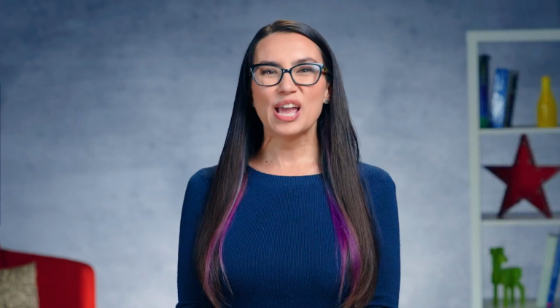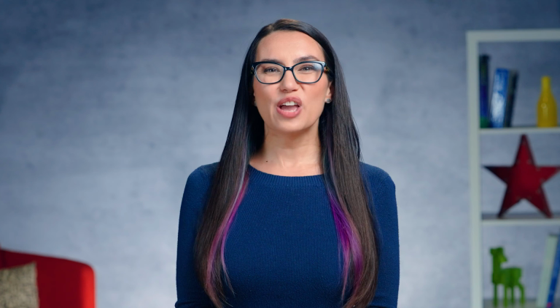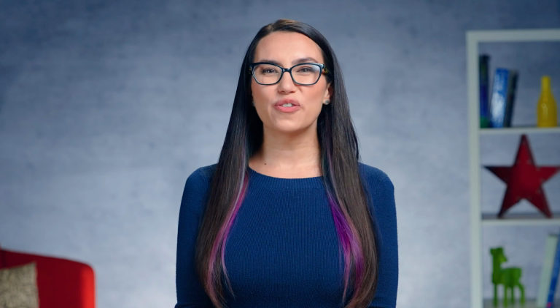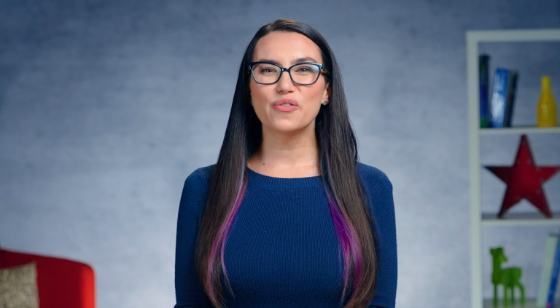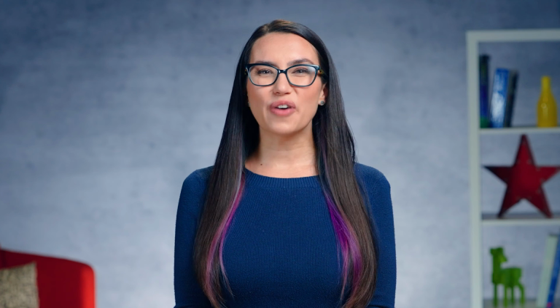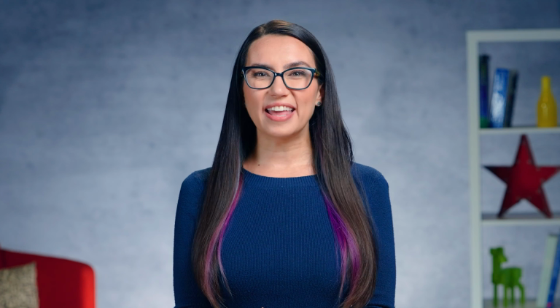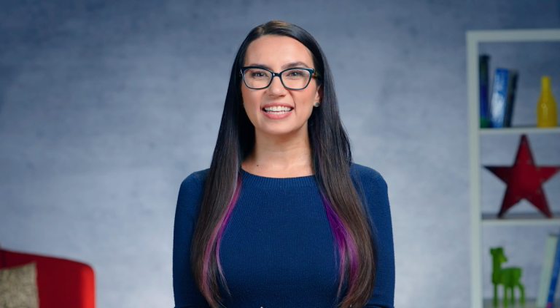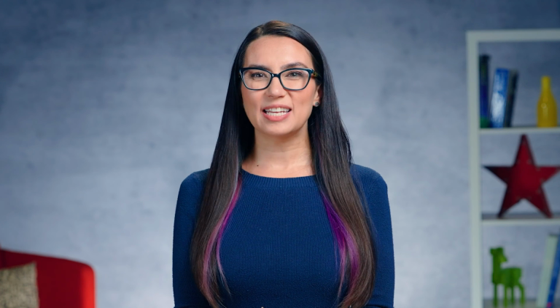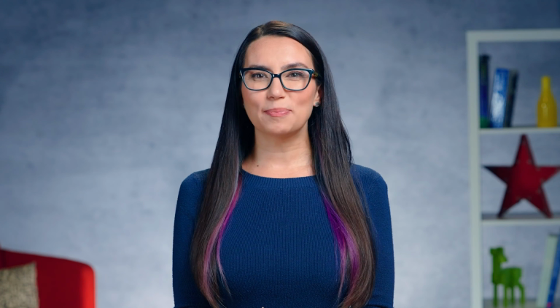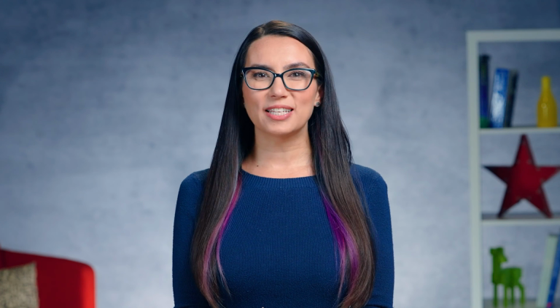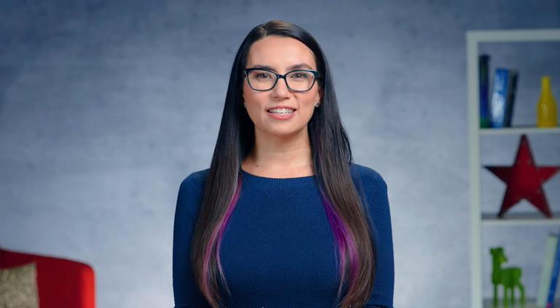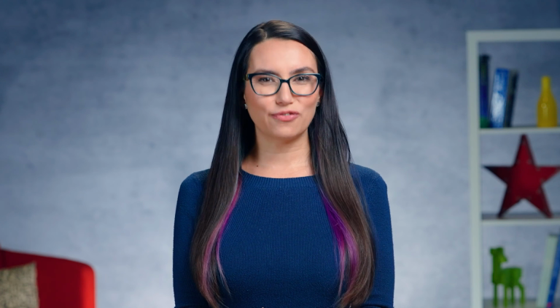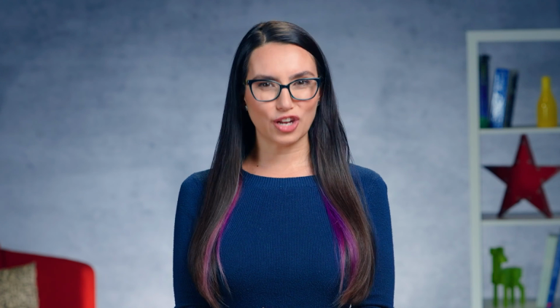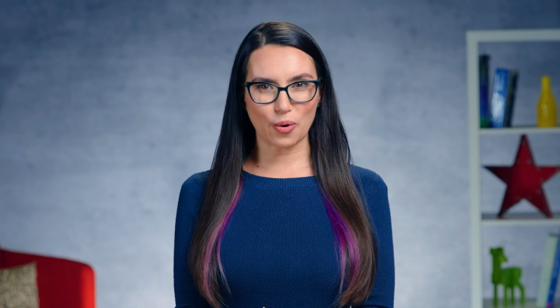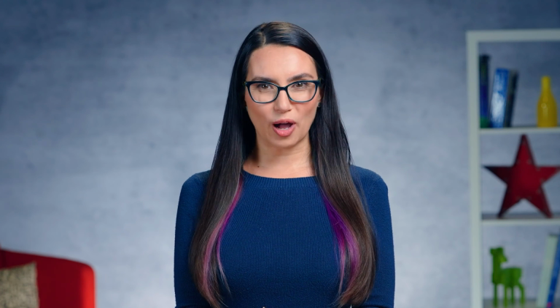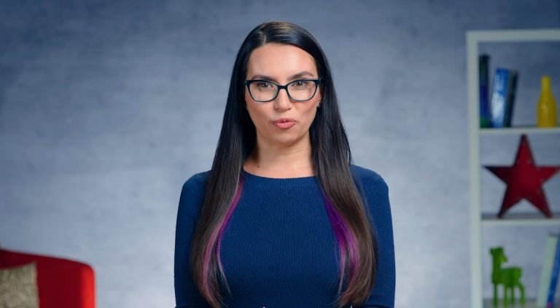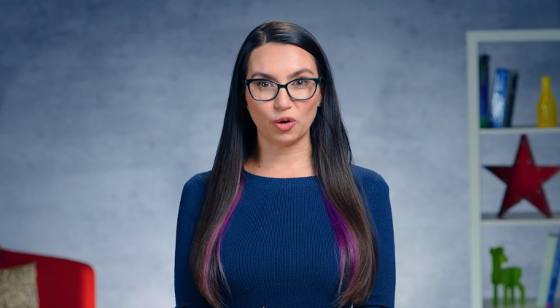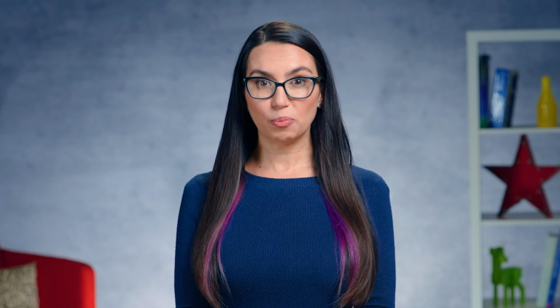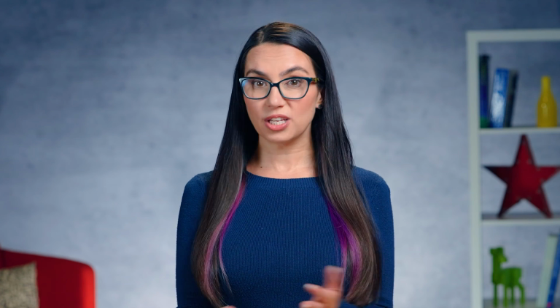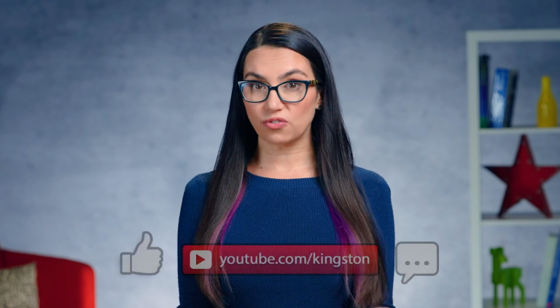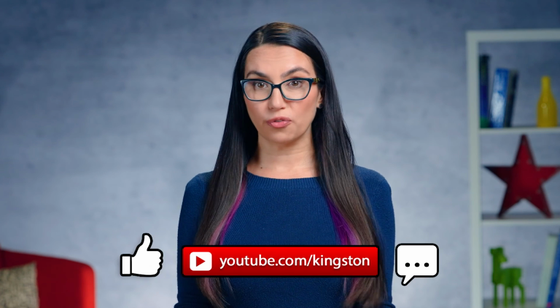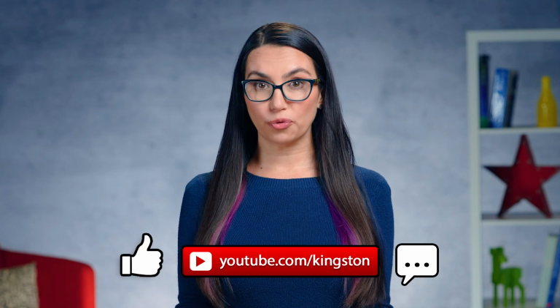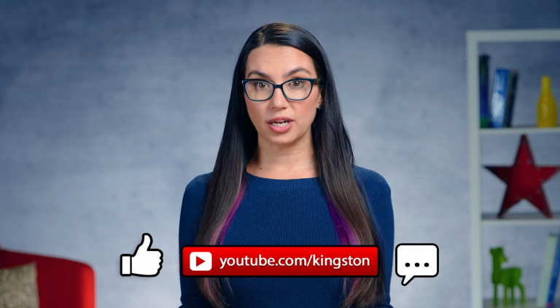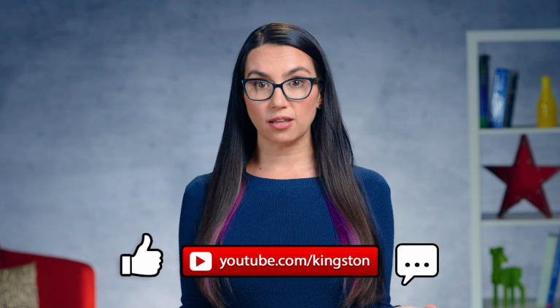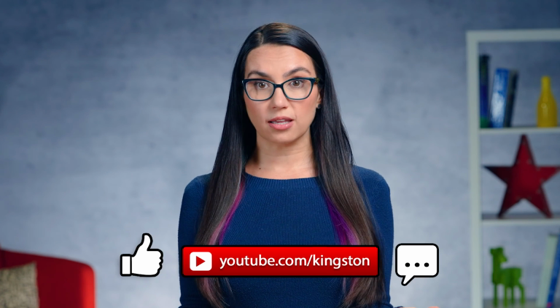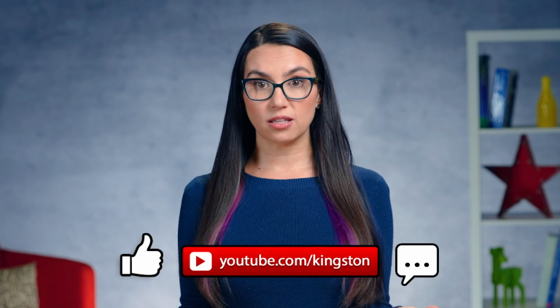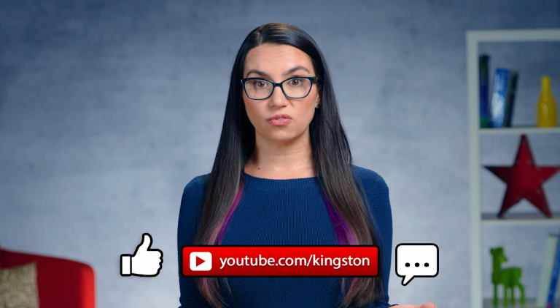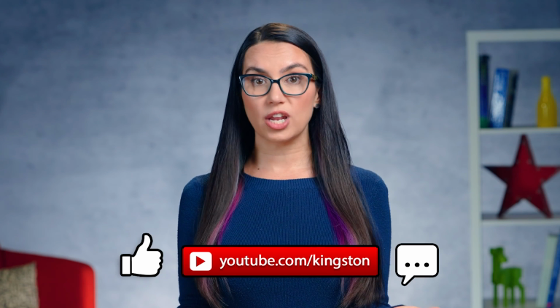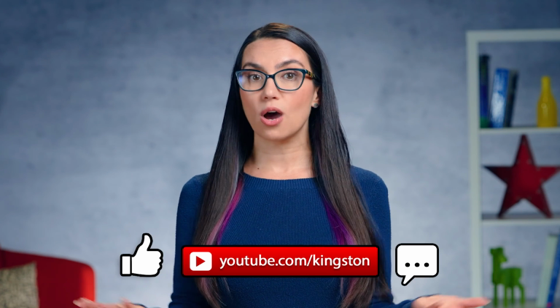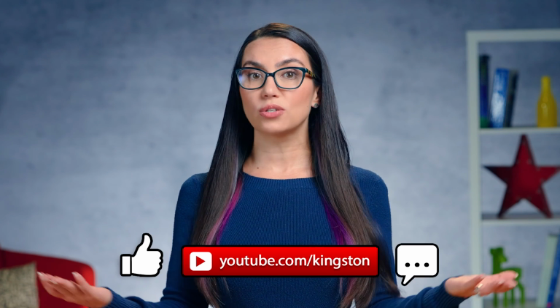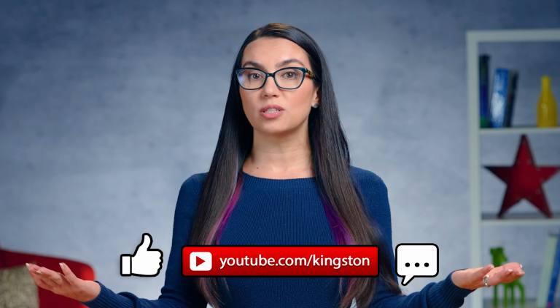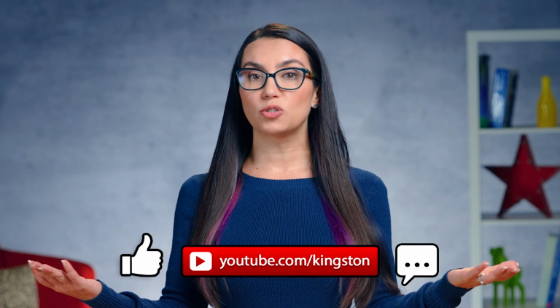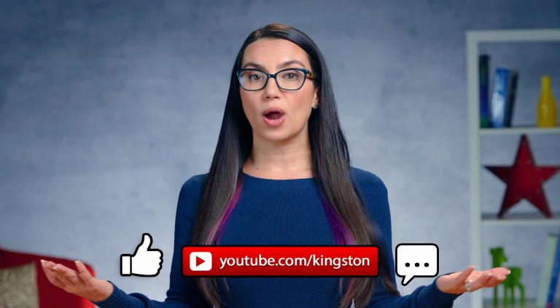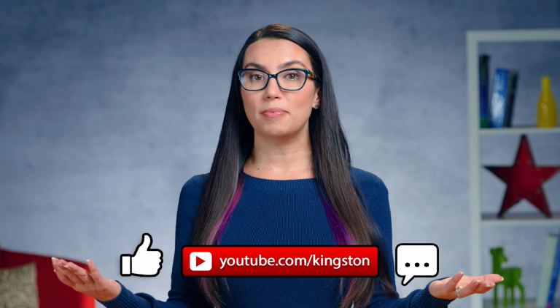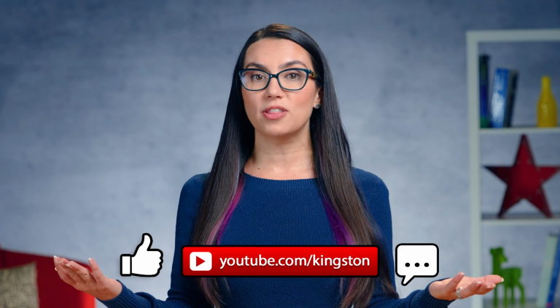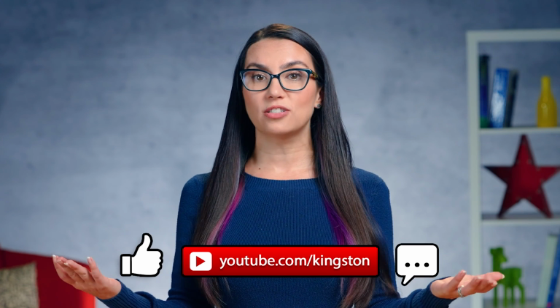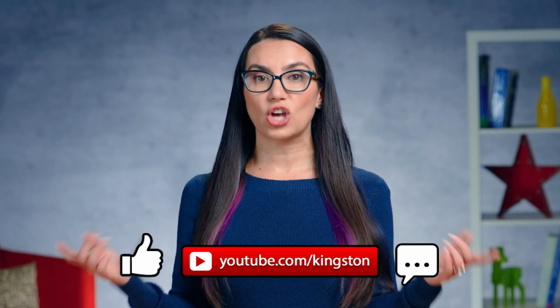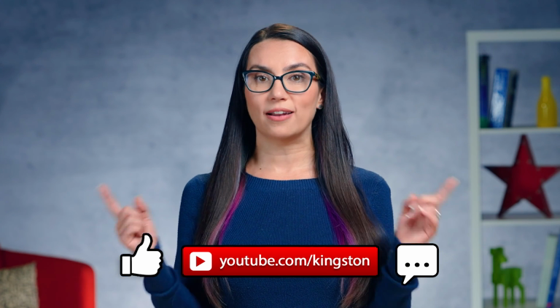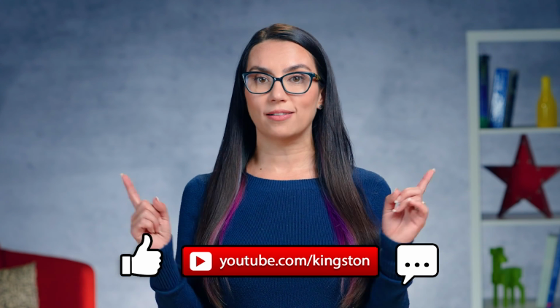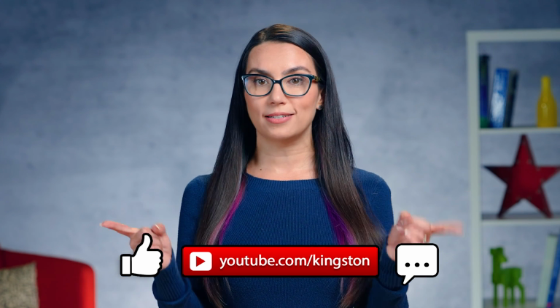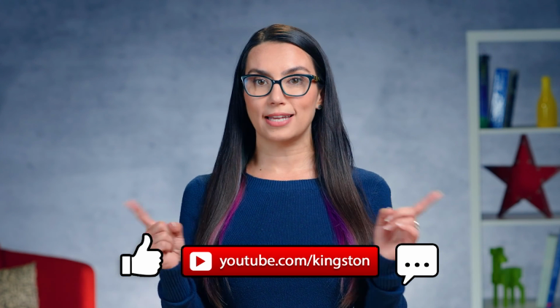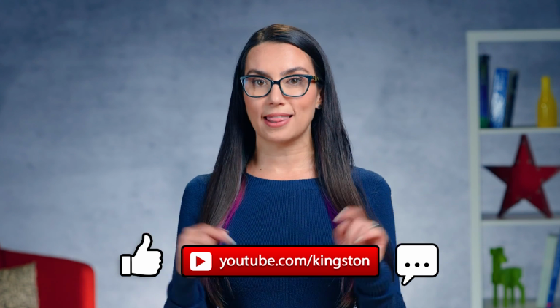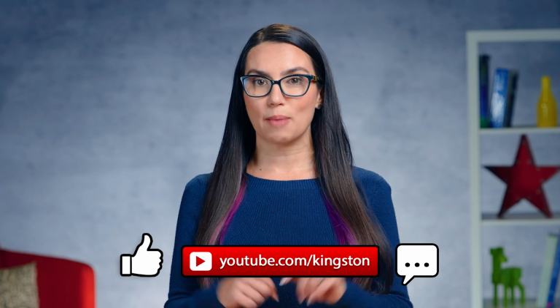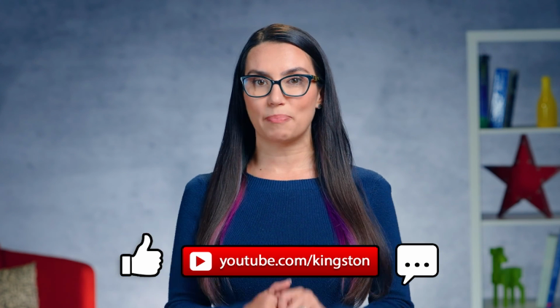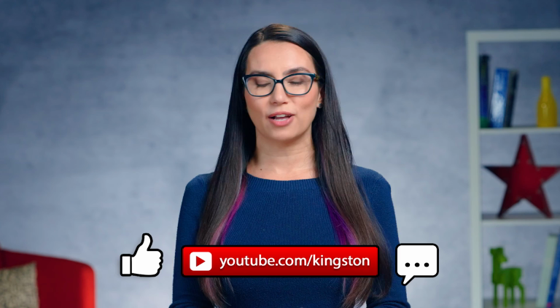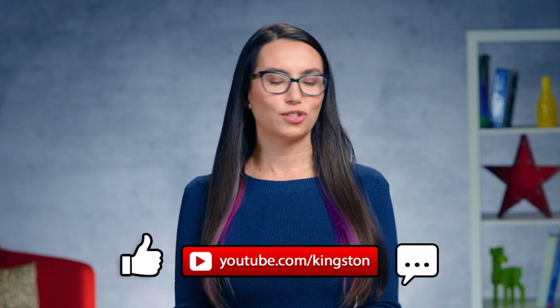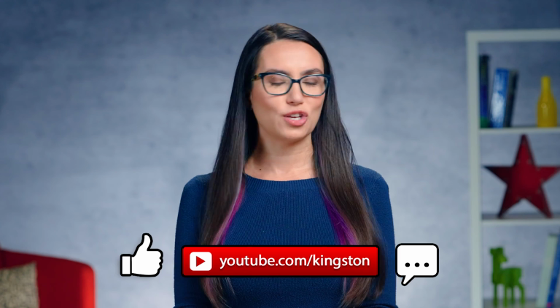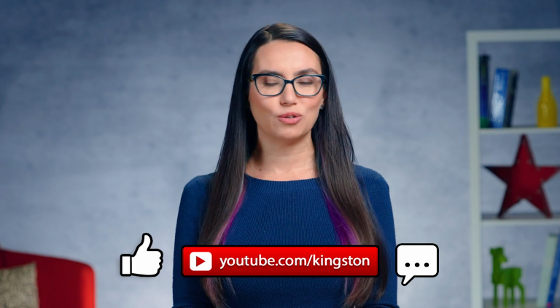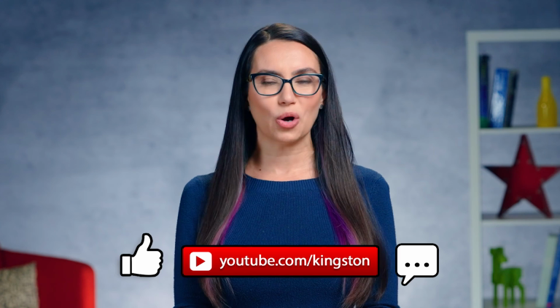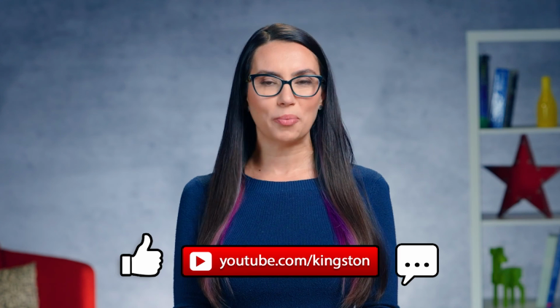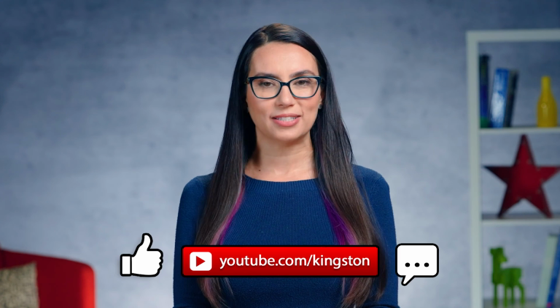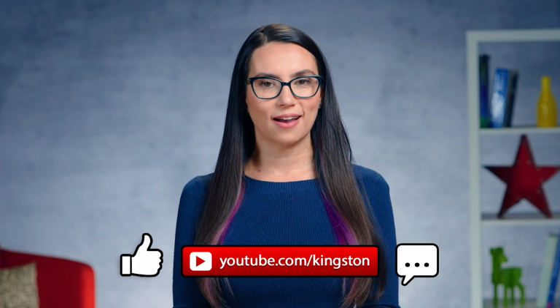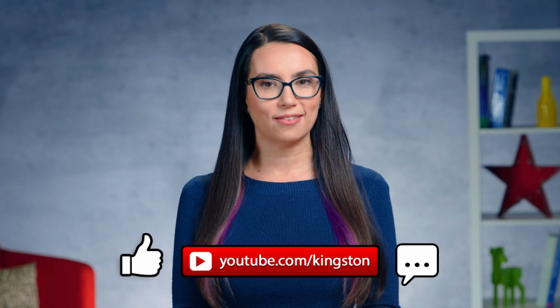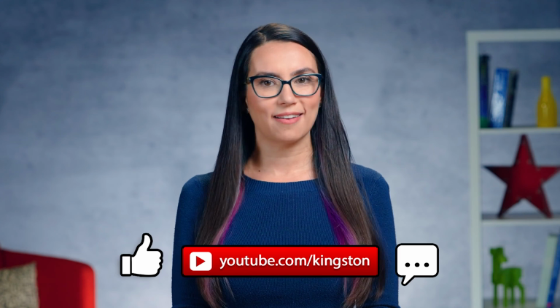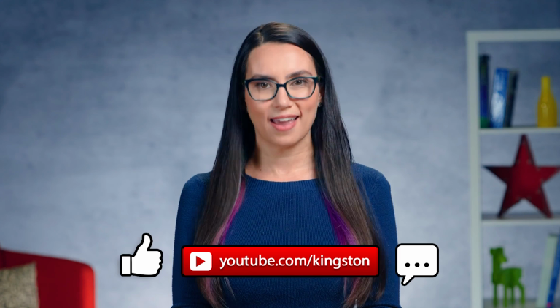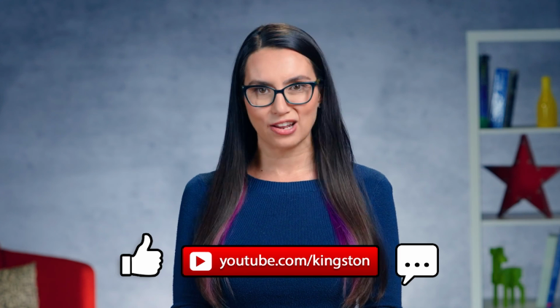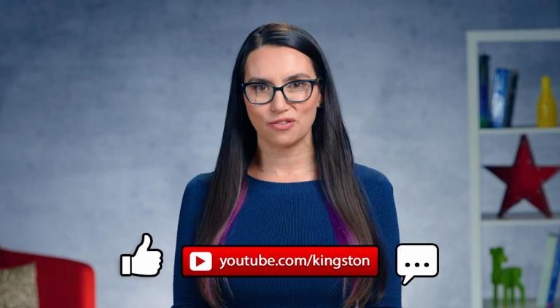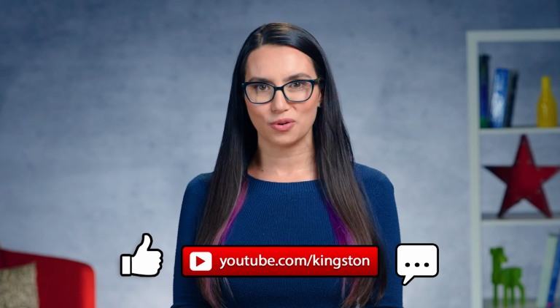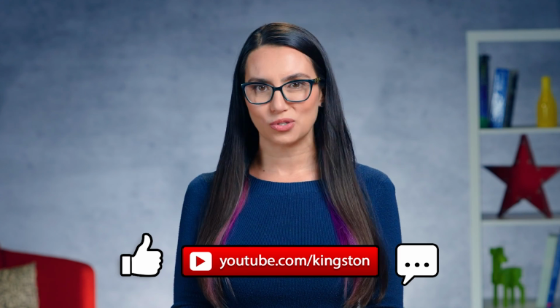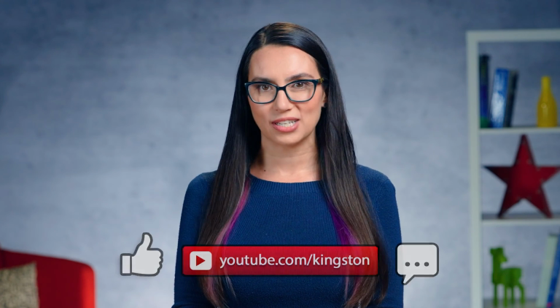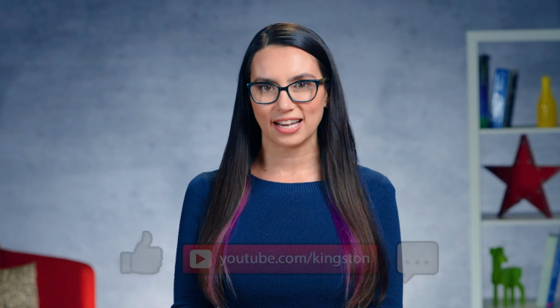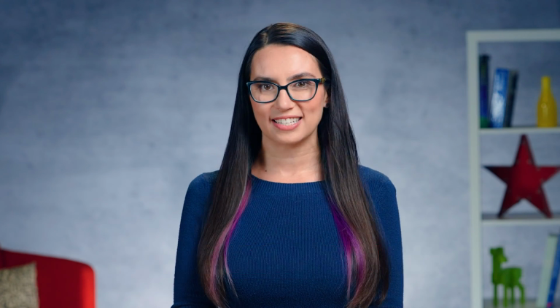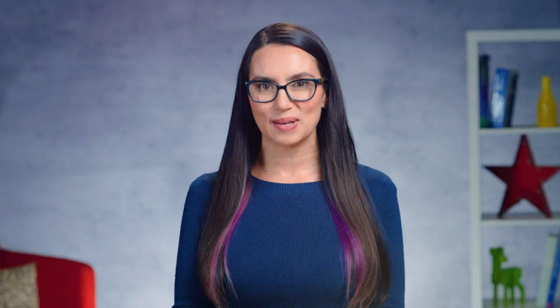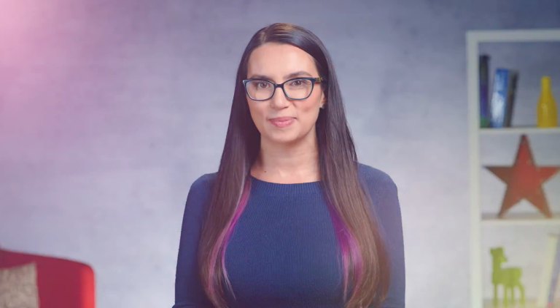If you find the tips in this video helpful, please feel free to like this video, subscribe to this channel, and ding that bell so that you don't miss out on any future tech tips.